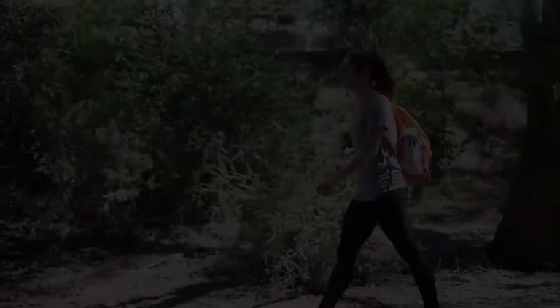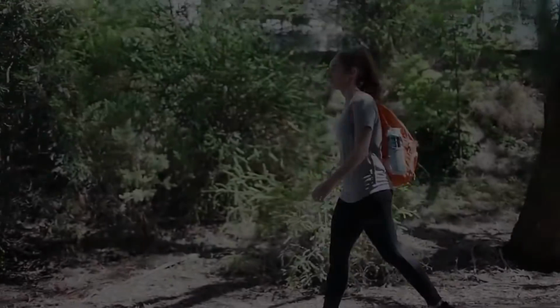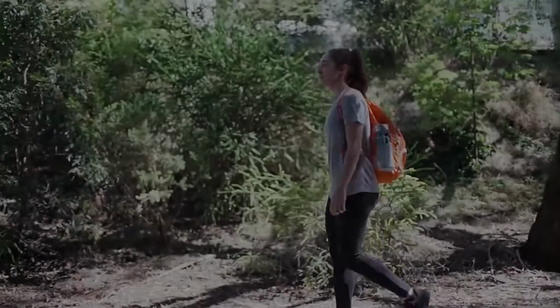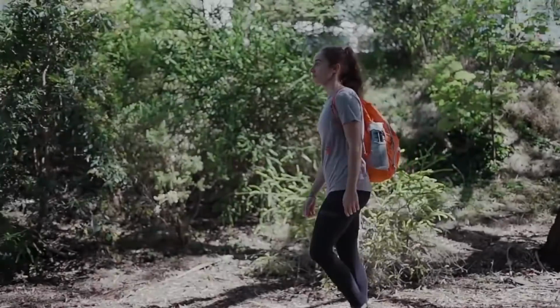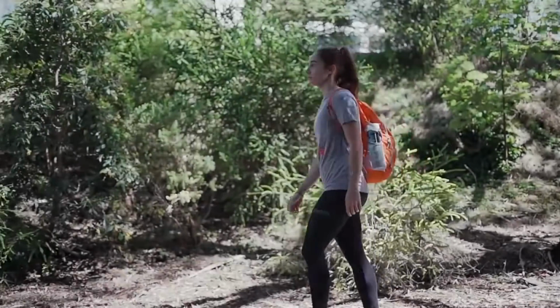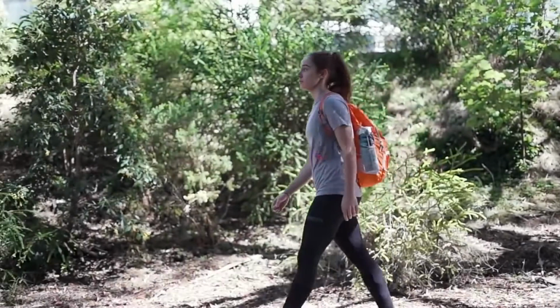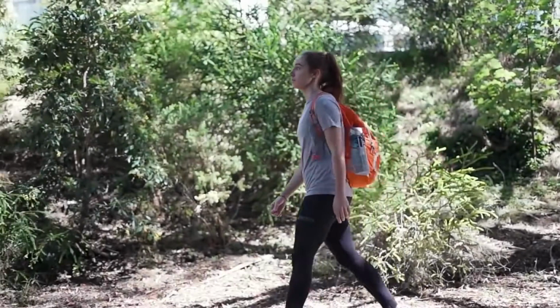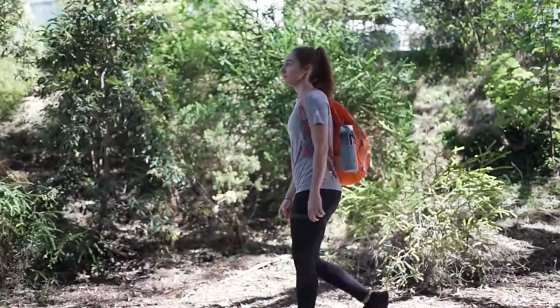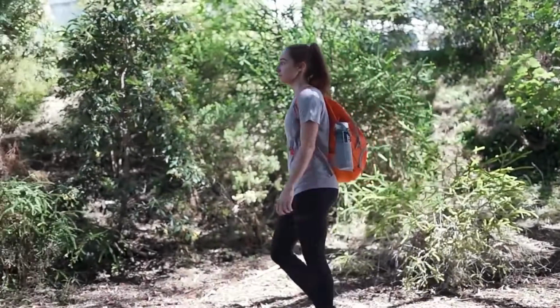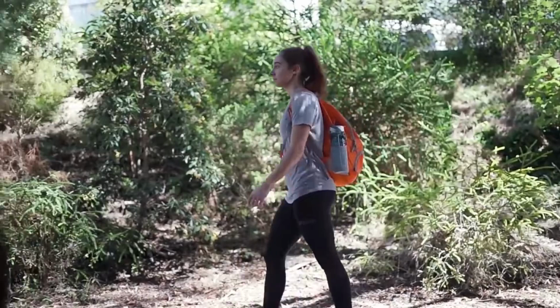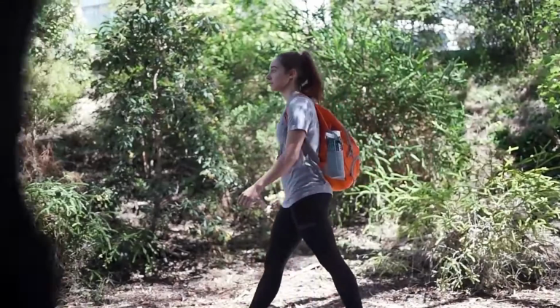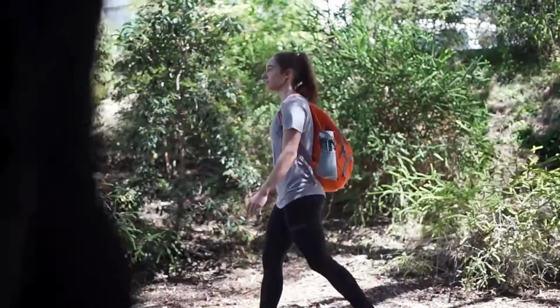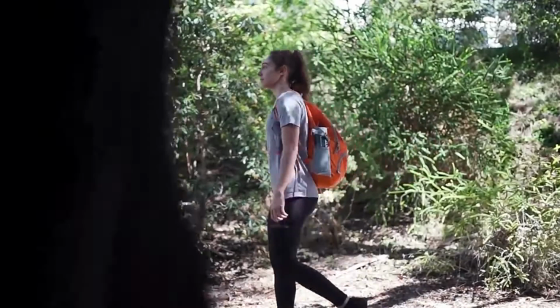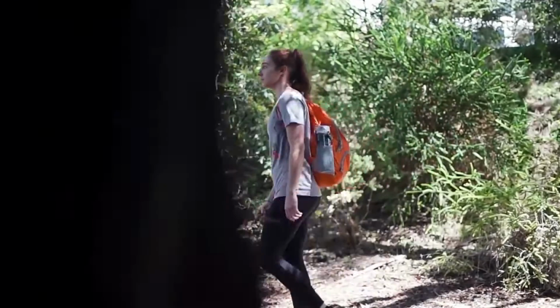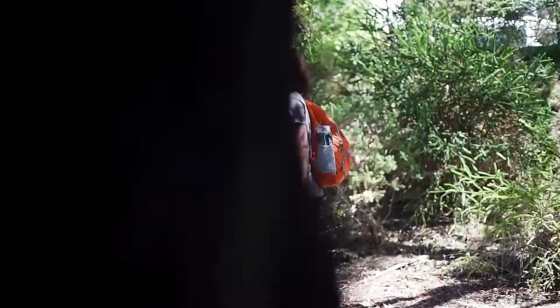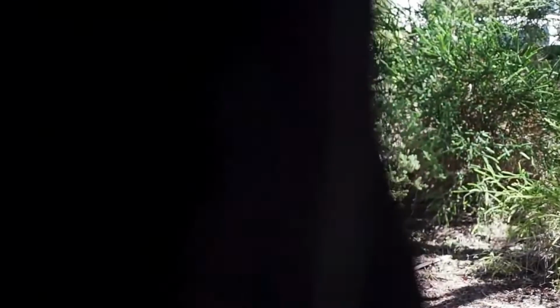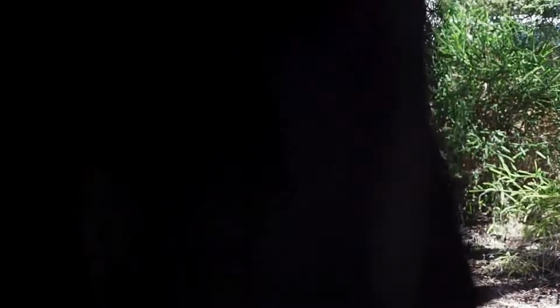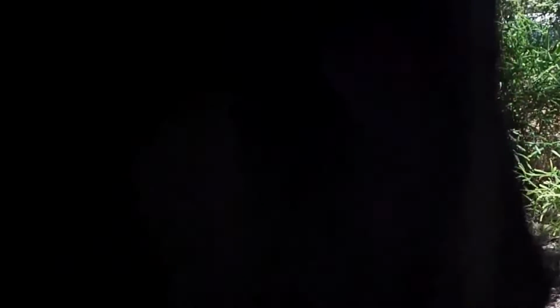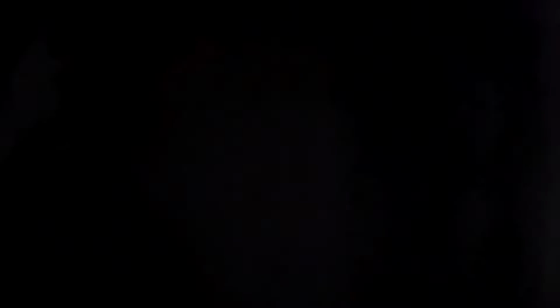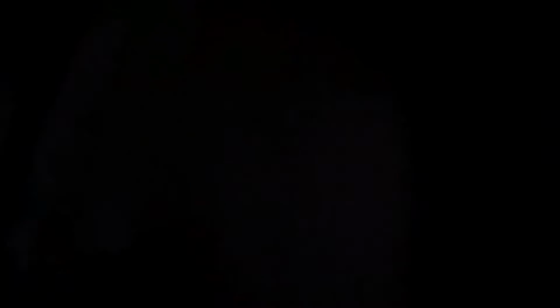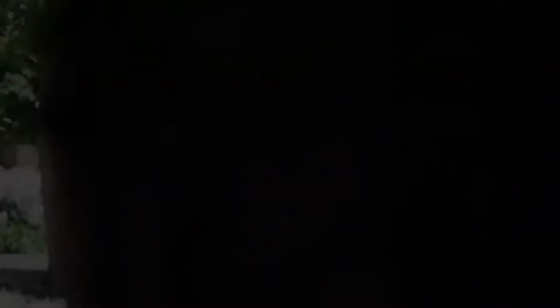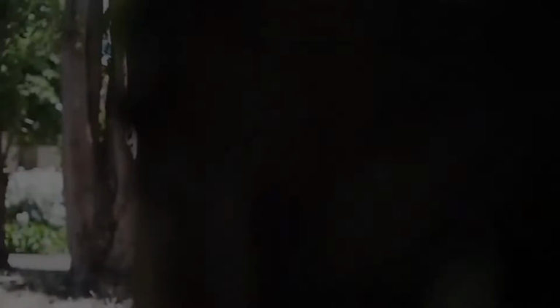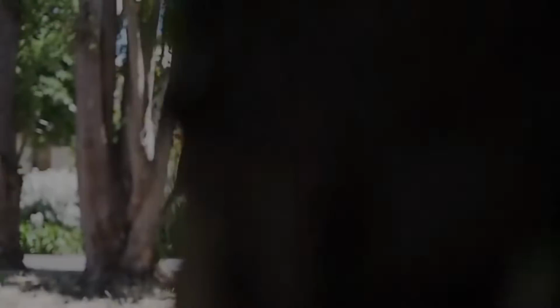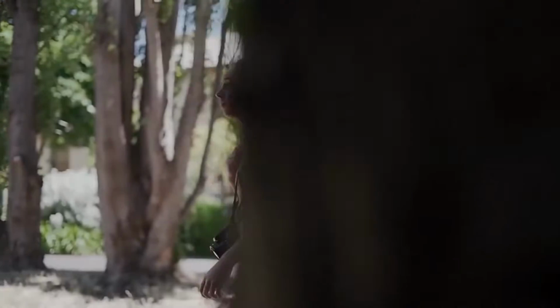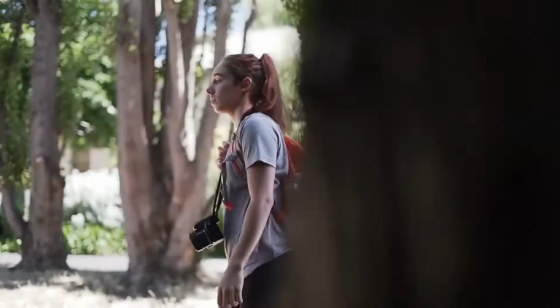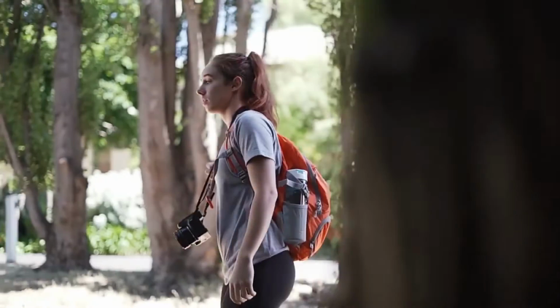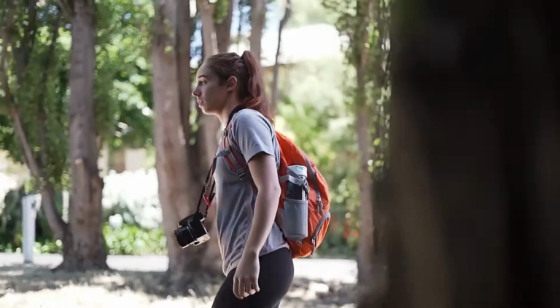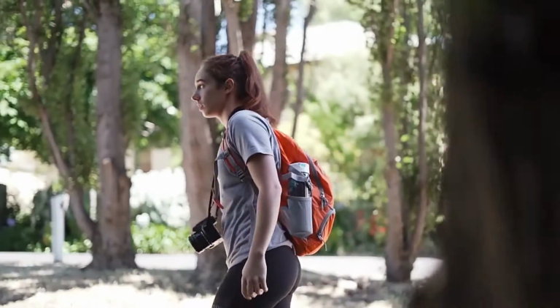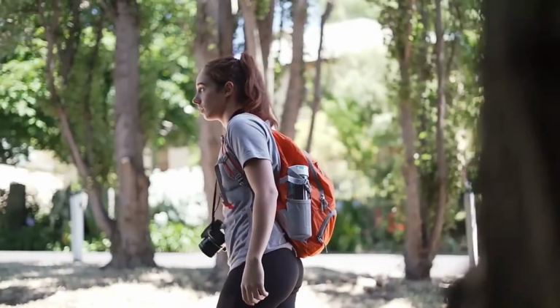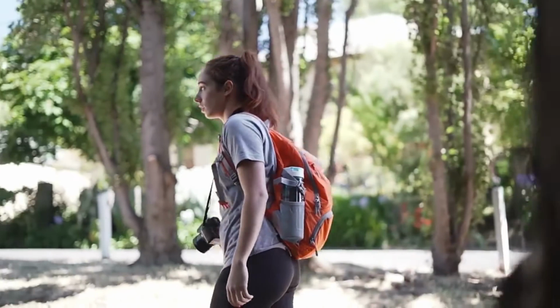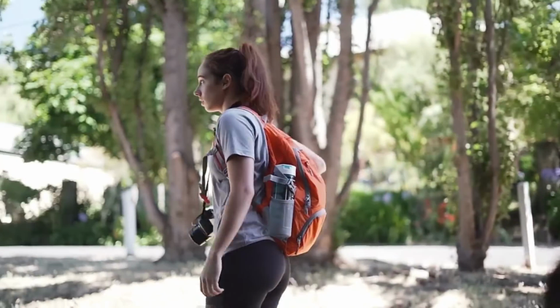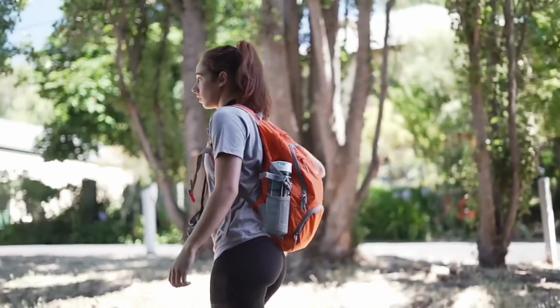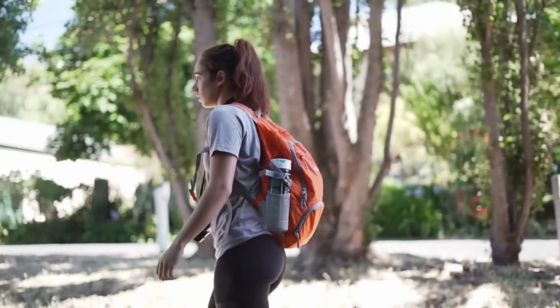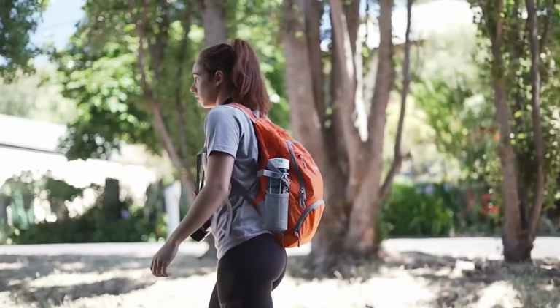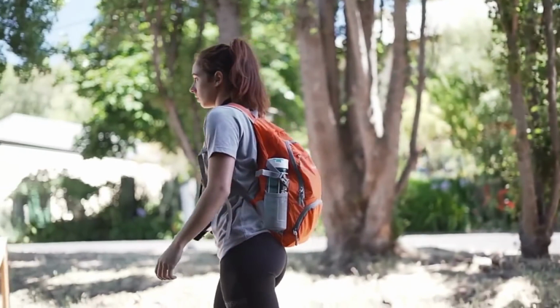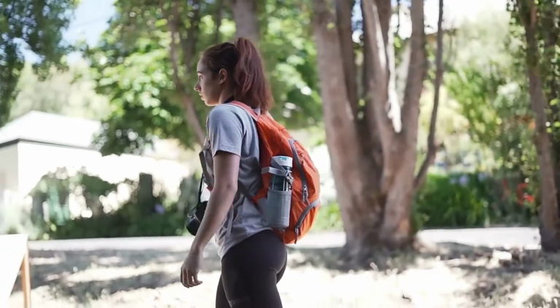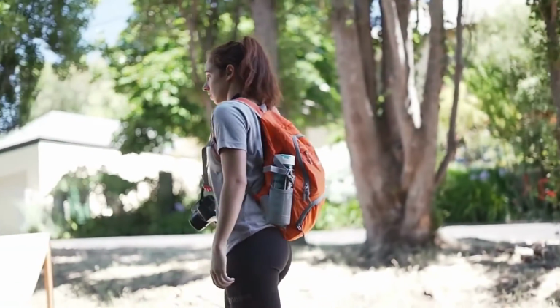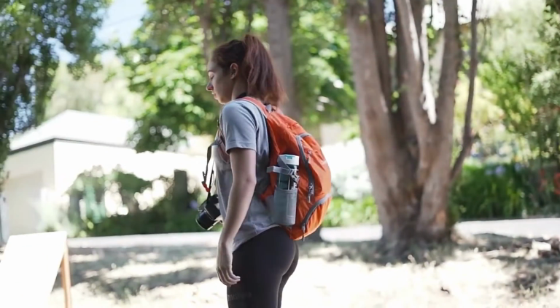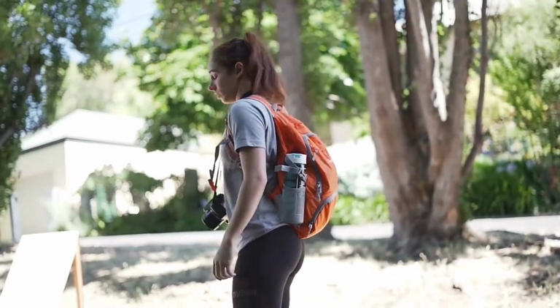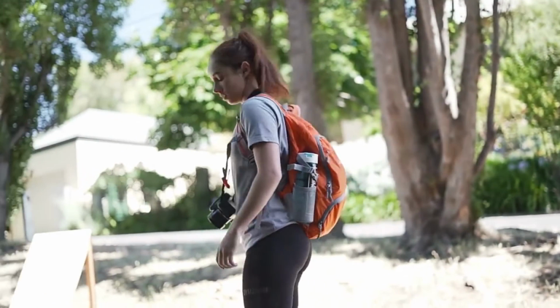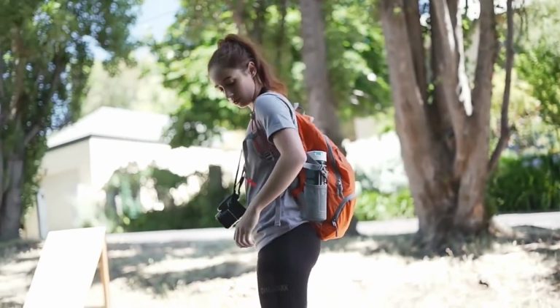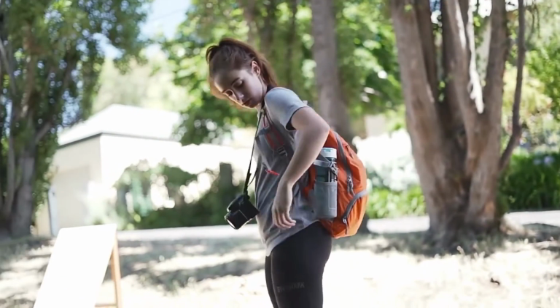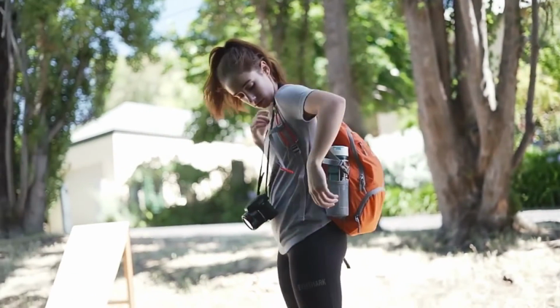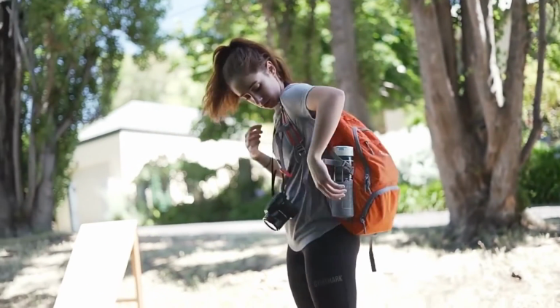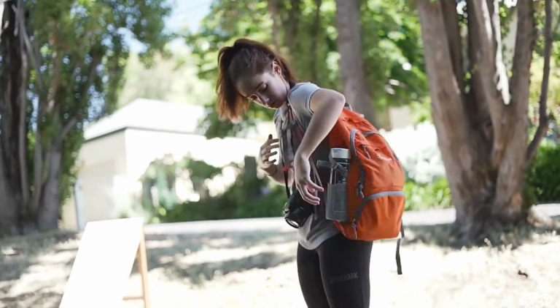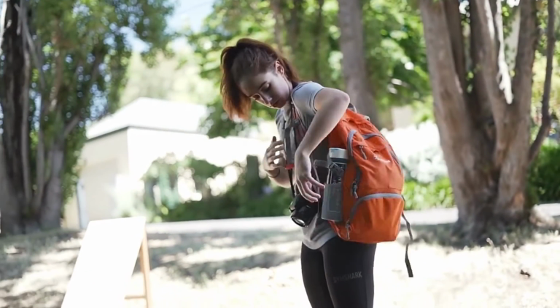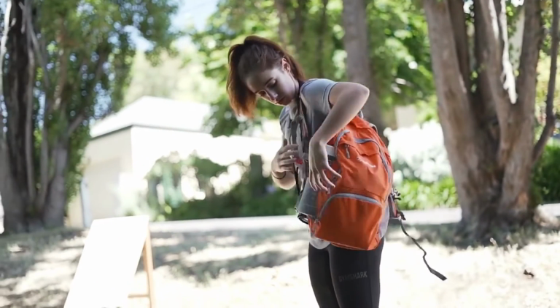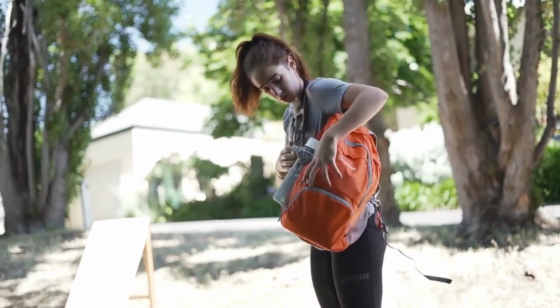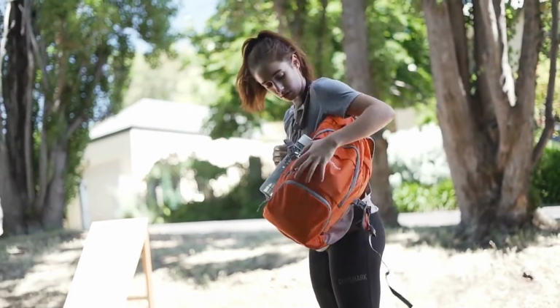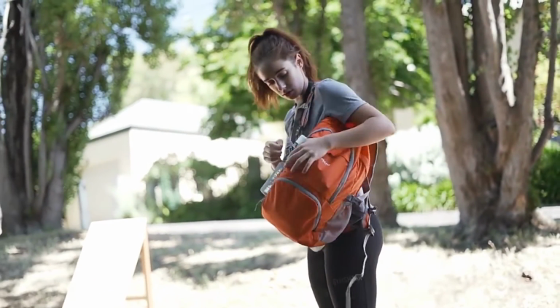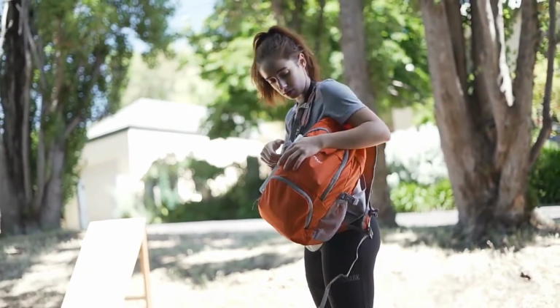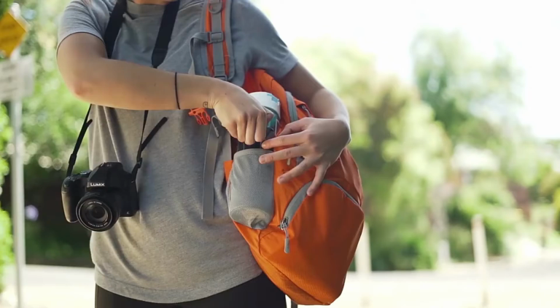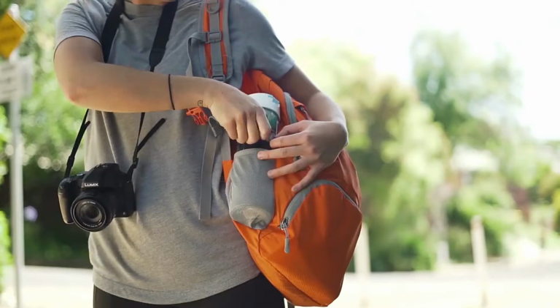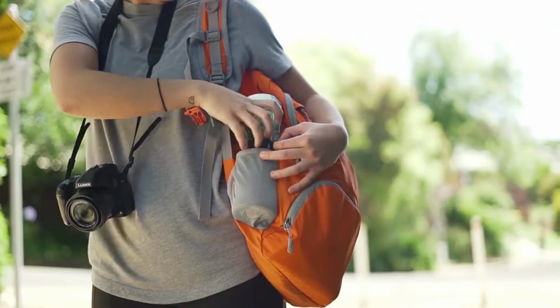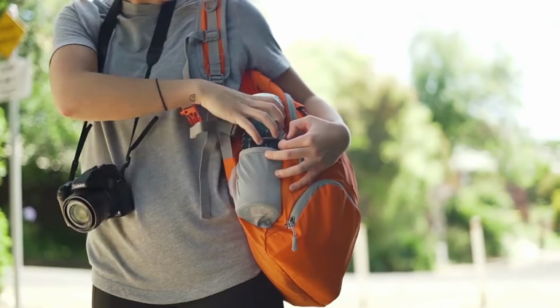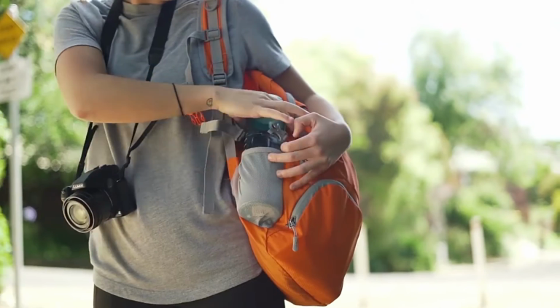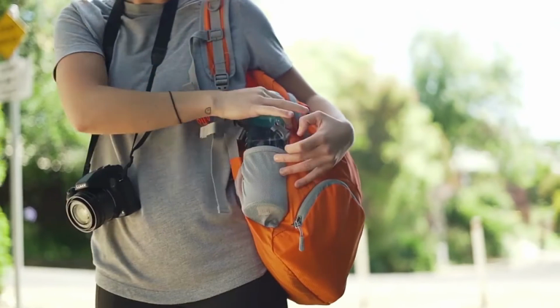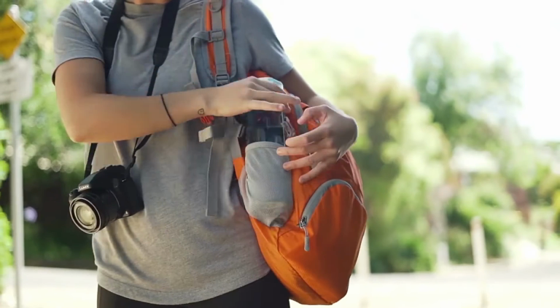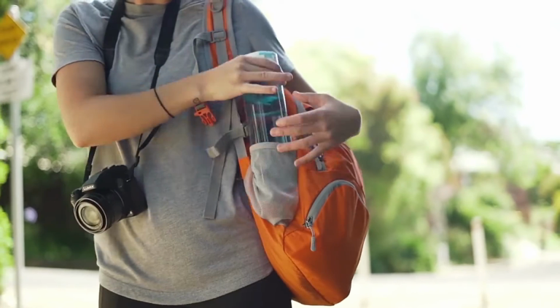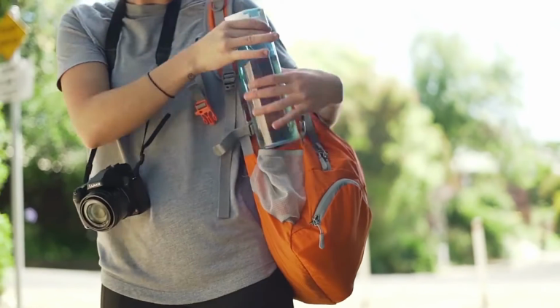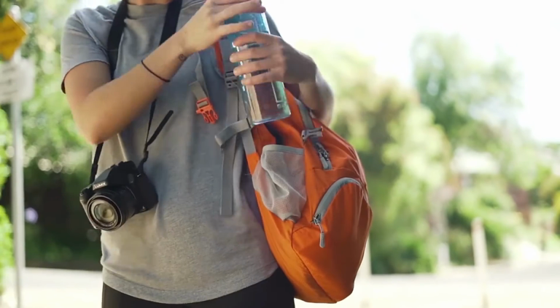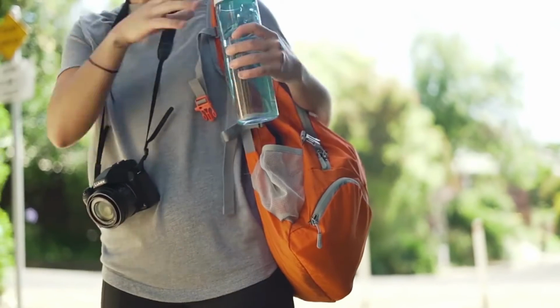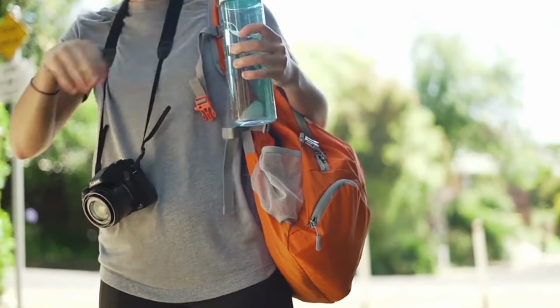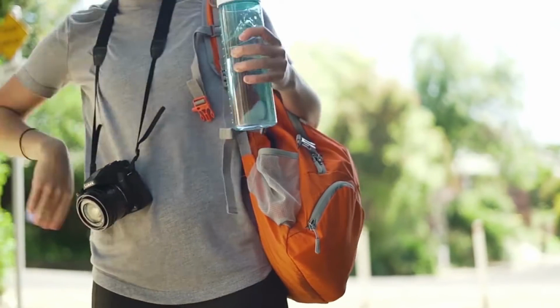This foldable backpack is super lightweight and weighs only 74 pounds, which means no extra bag weight when you are travelling.